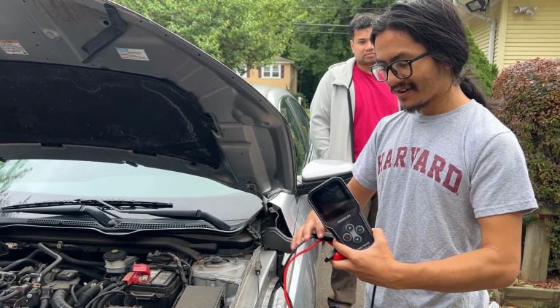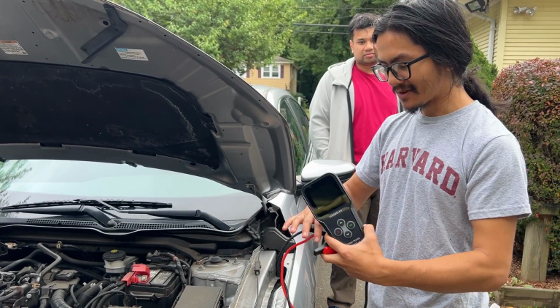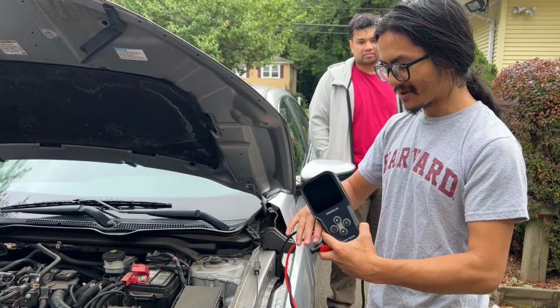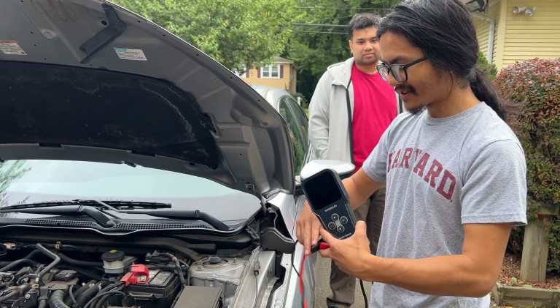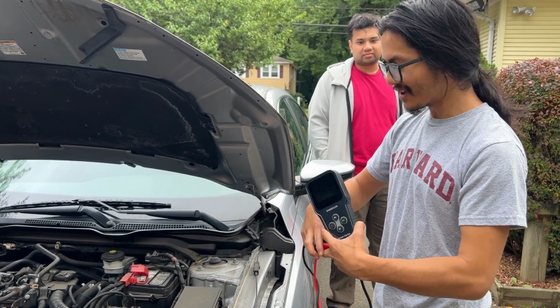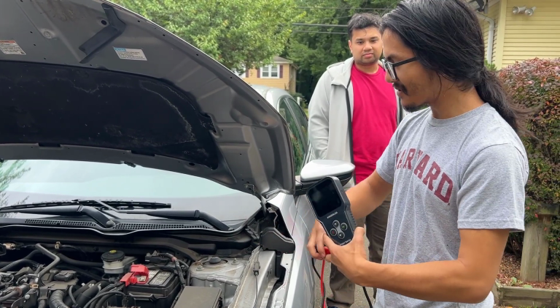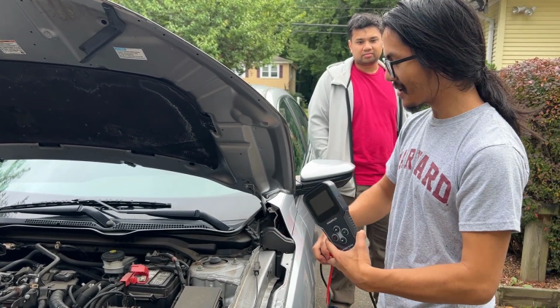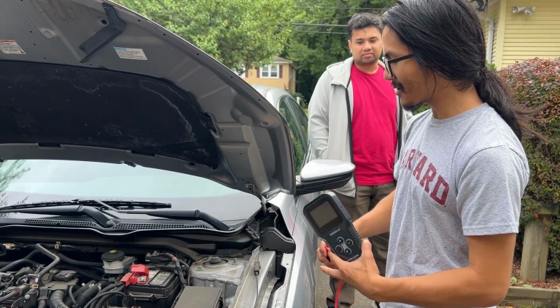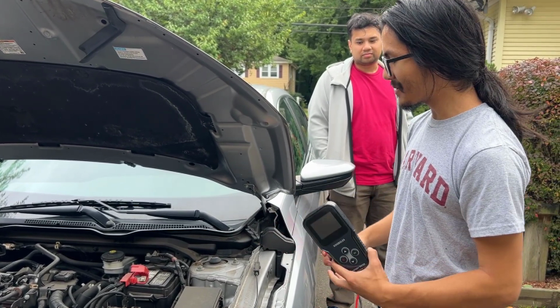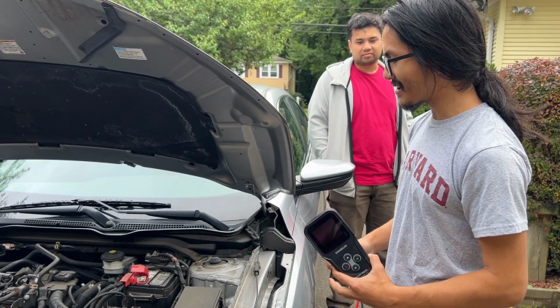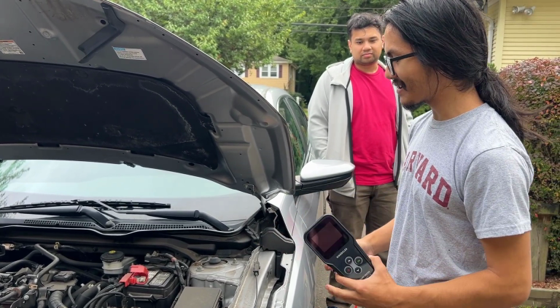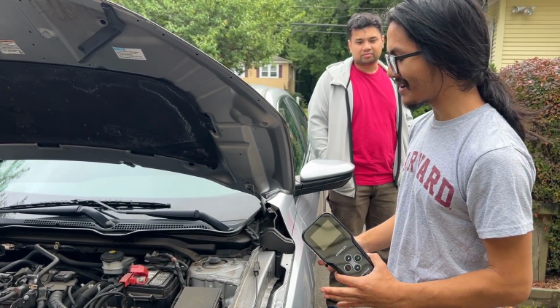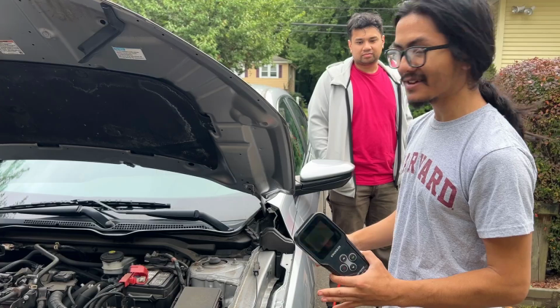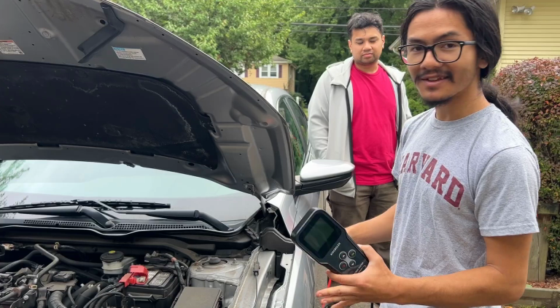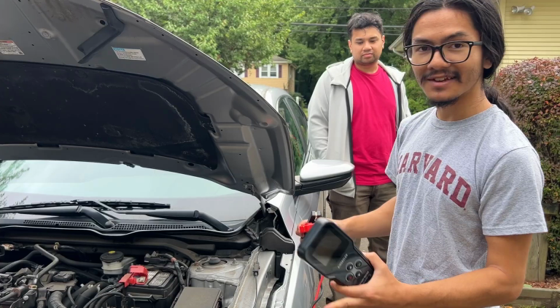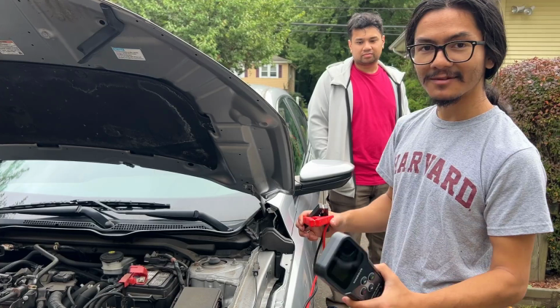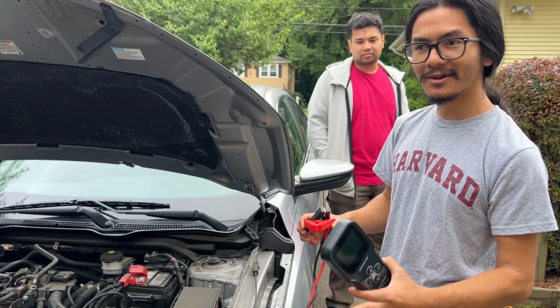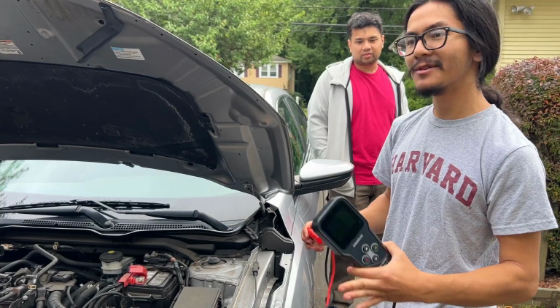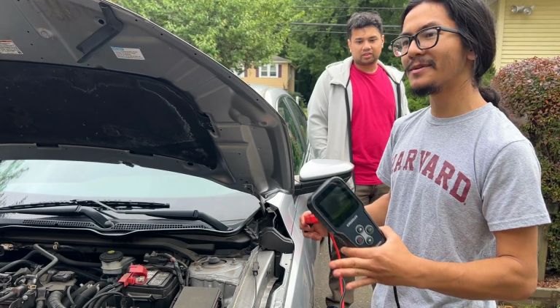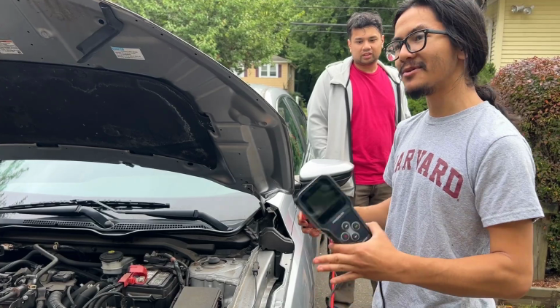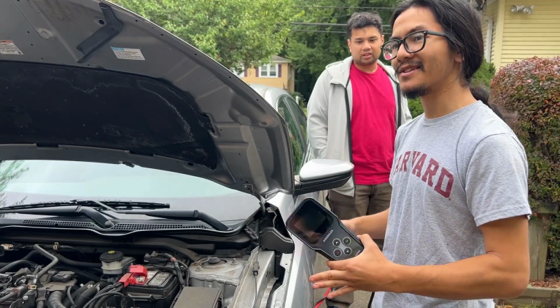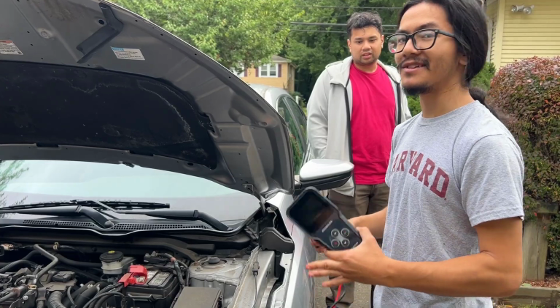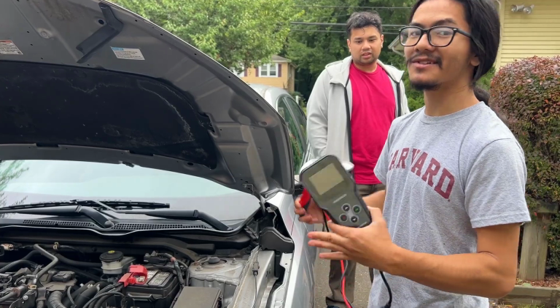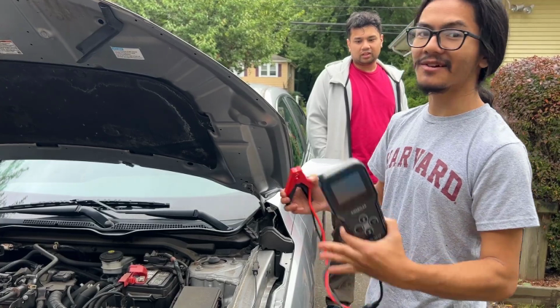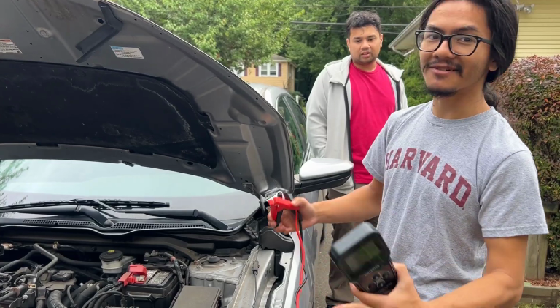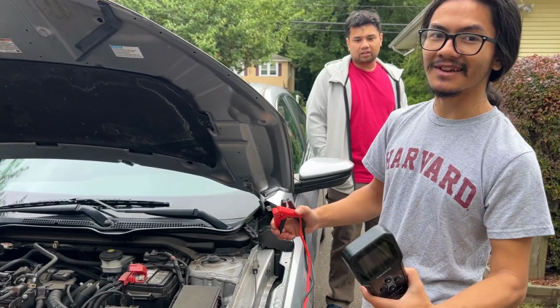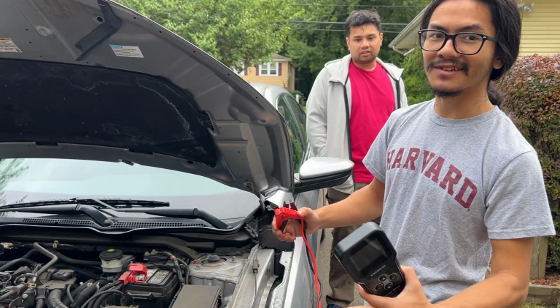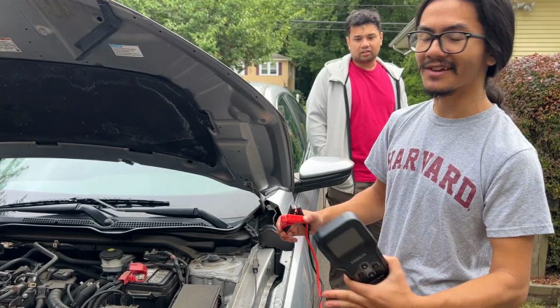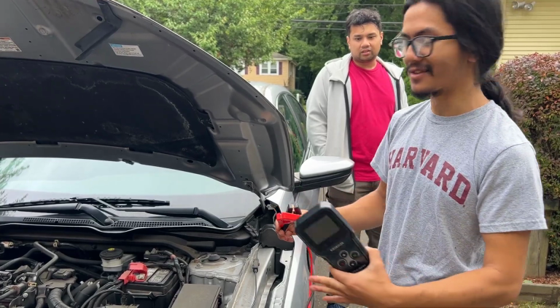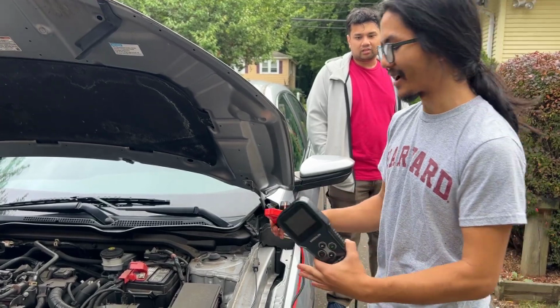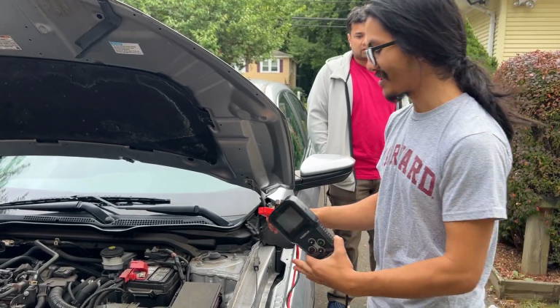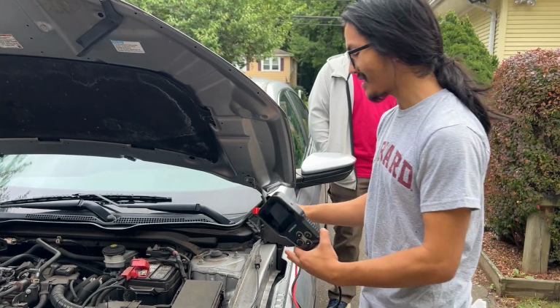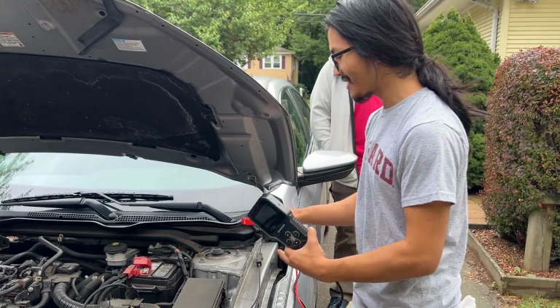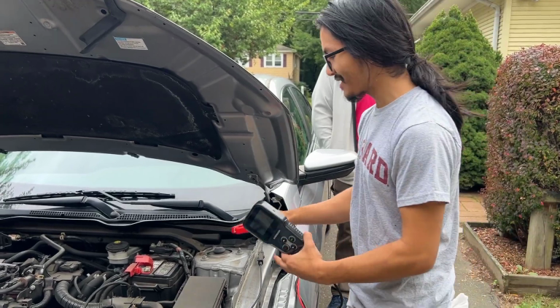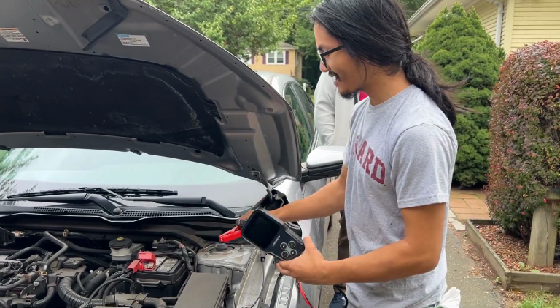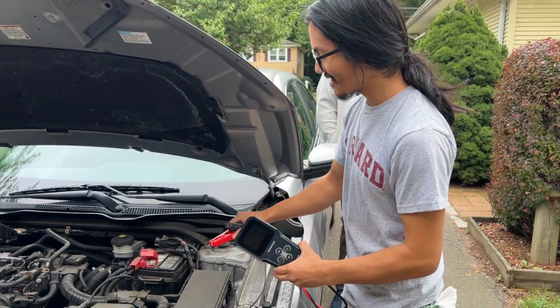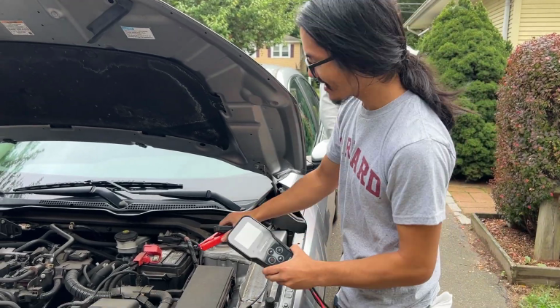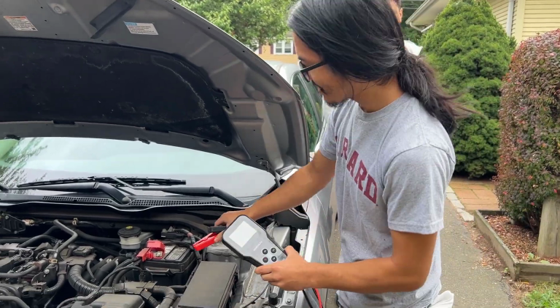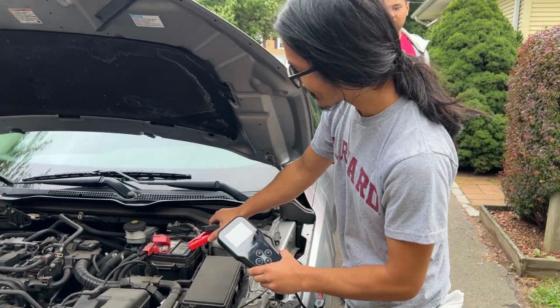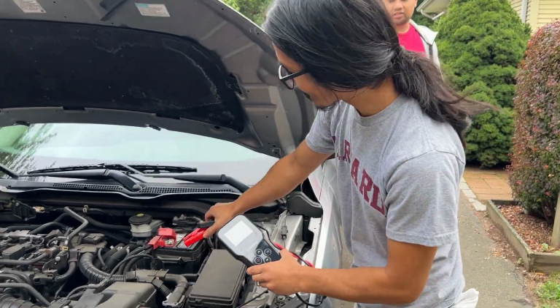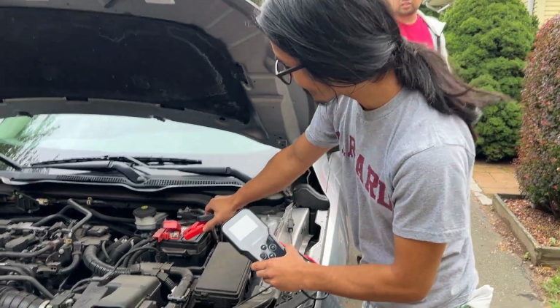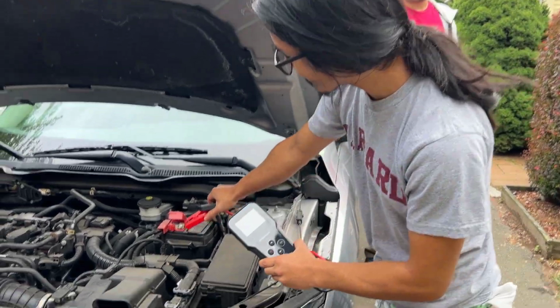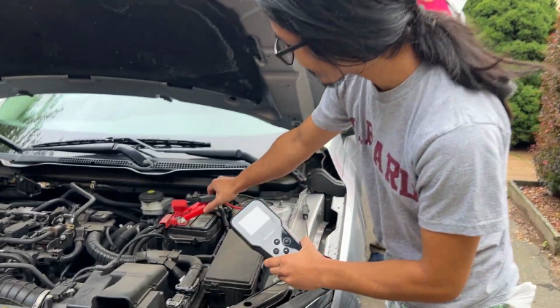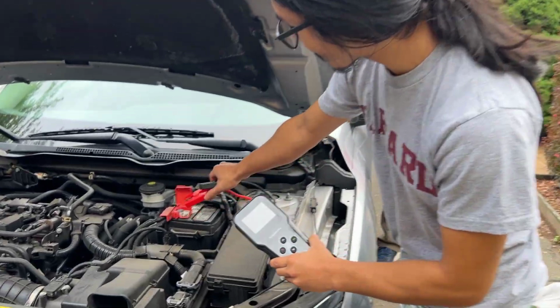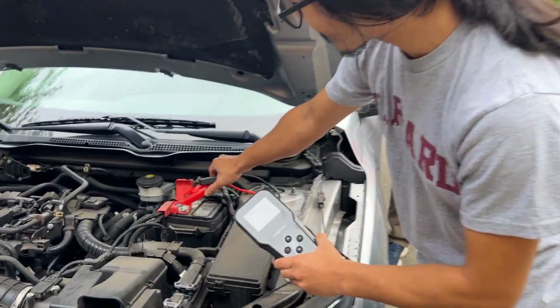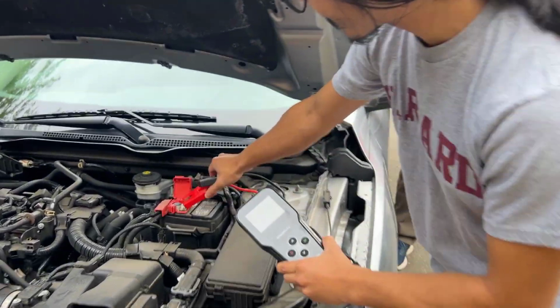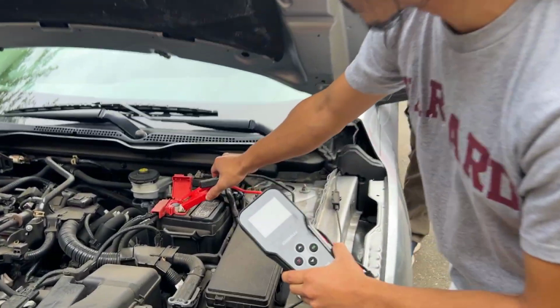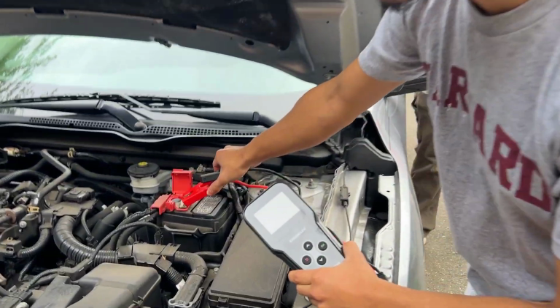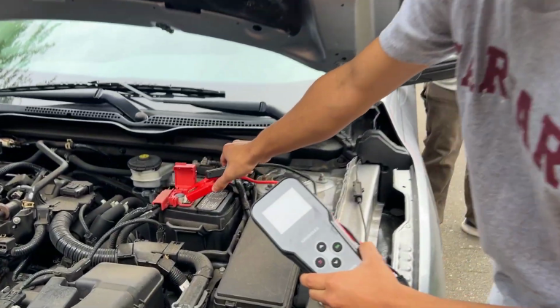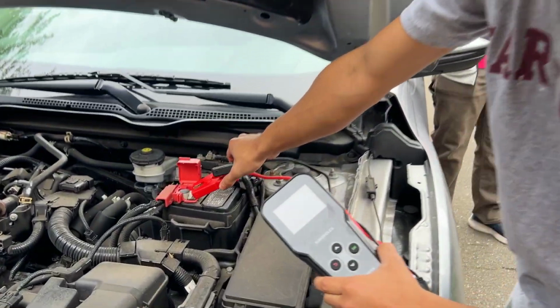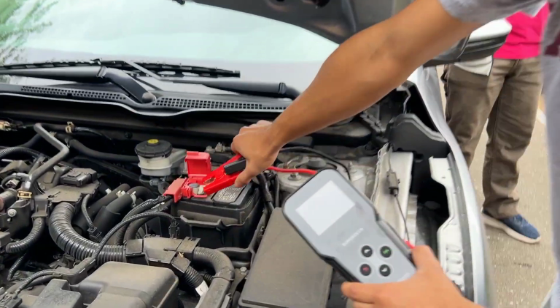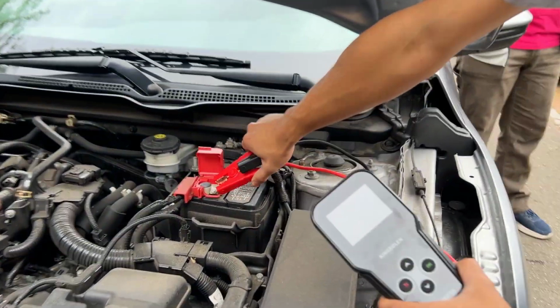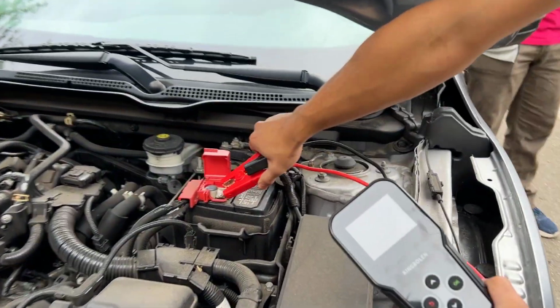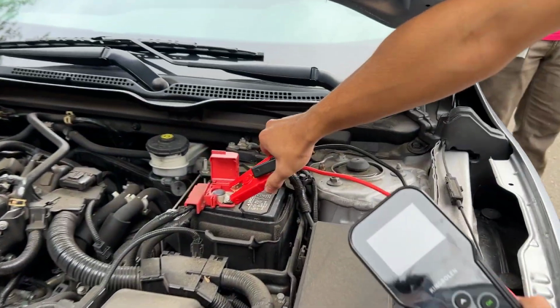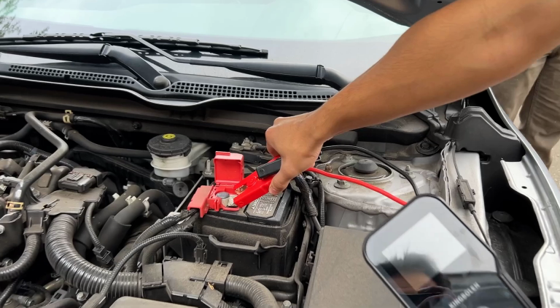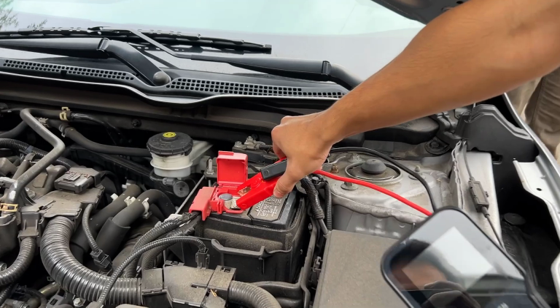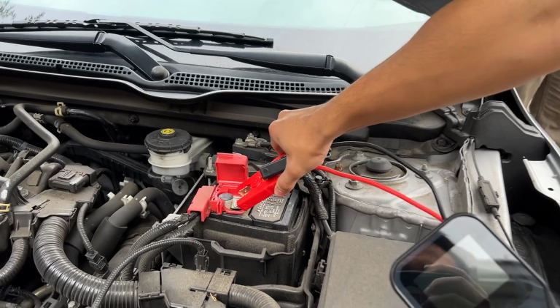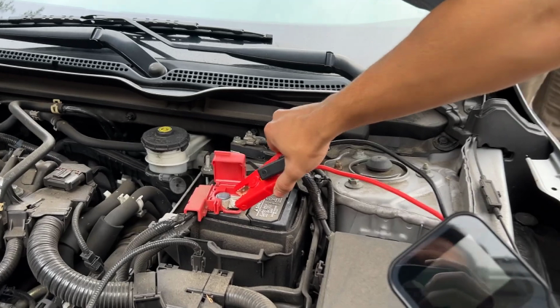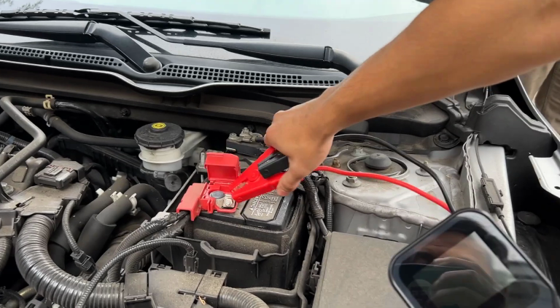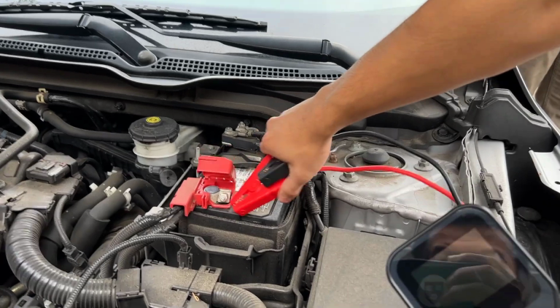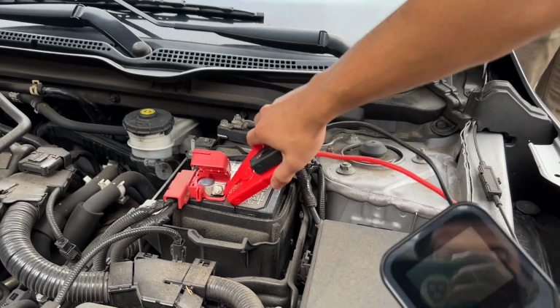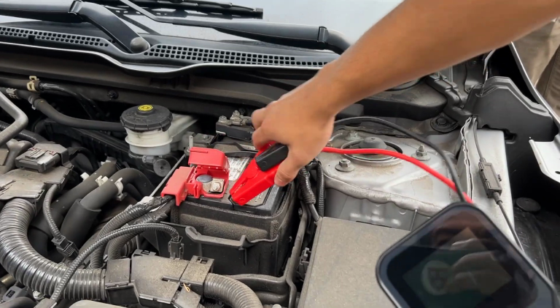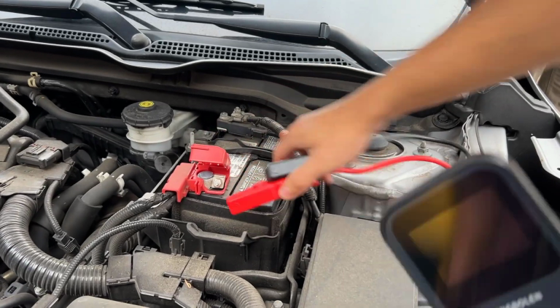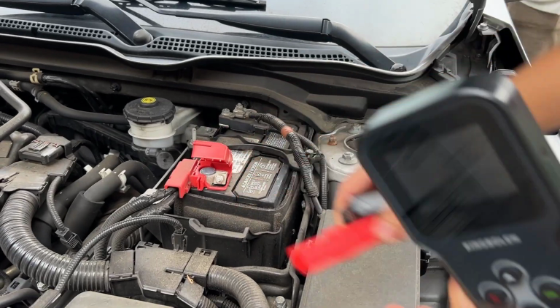So in today's video, we're going to be doing the starter test on the battery. First, let me hook up the tool.